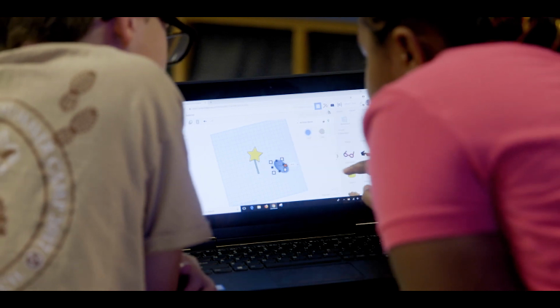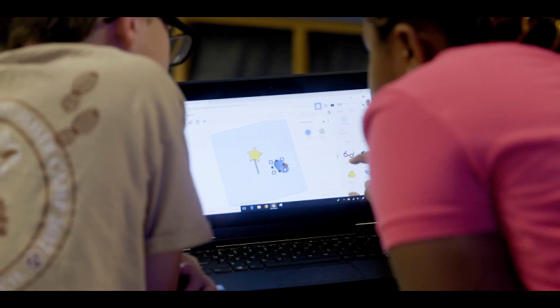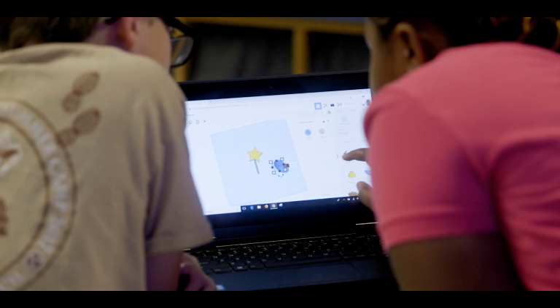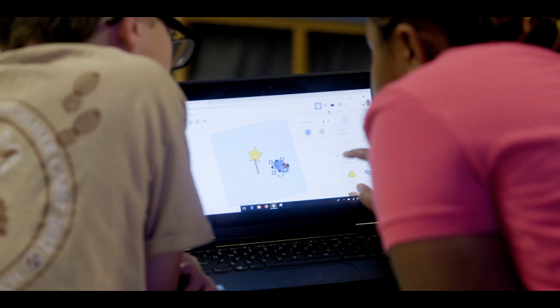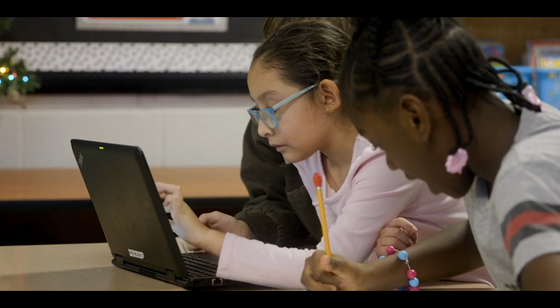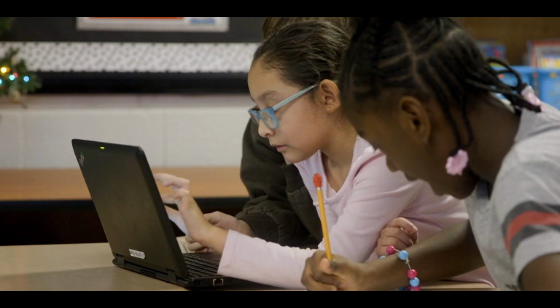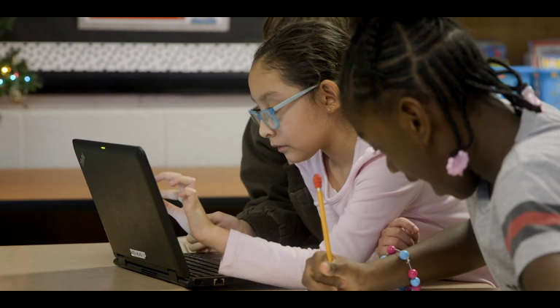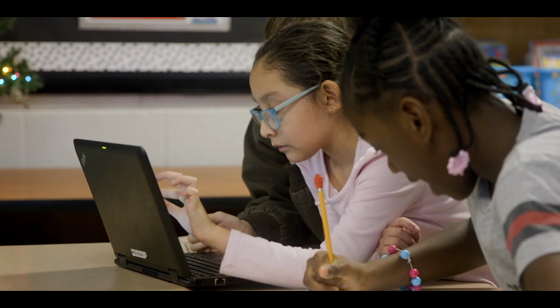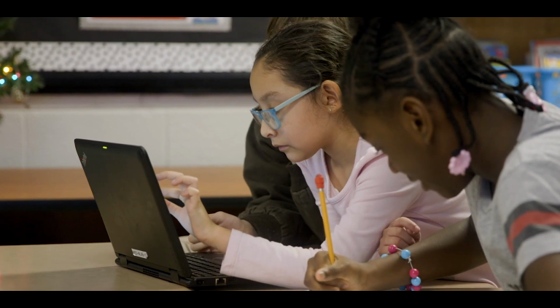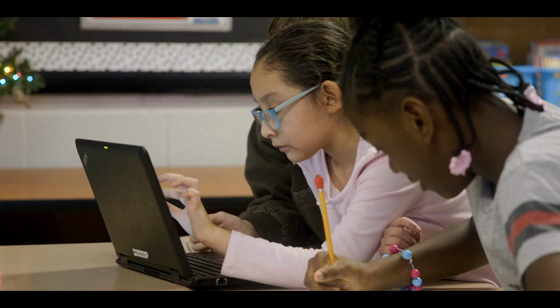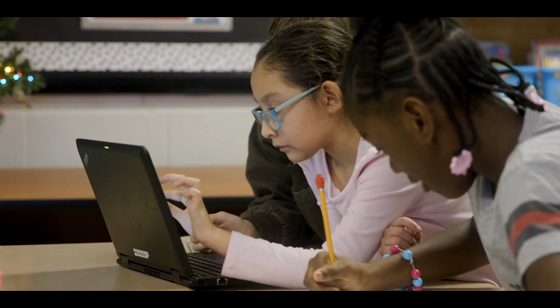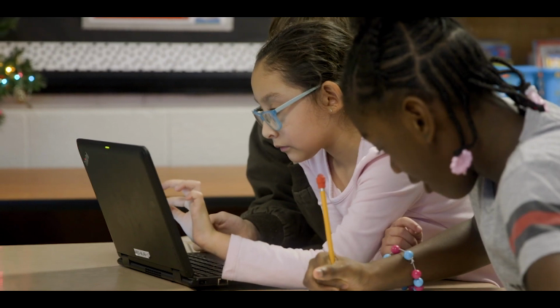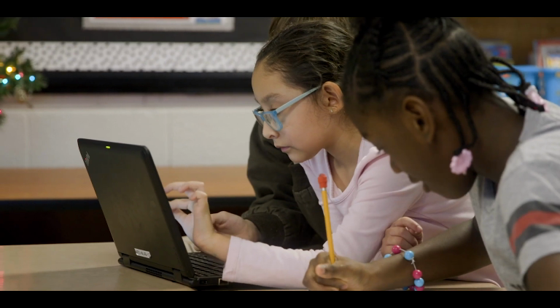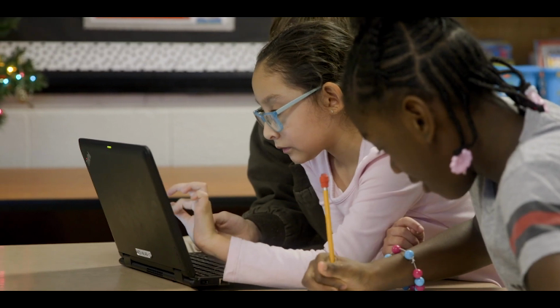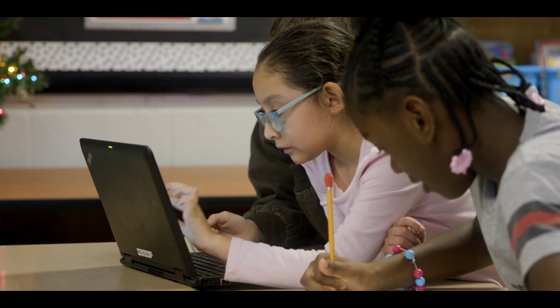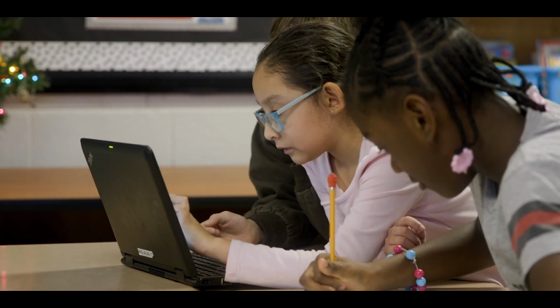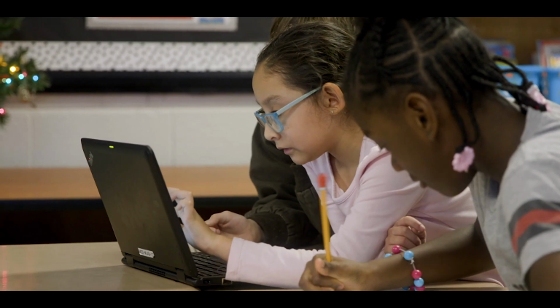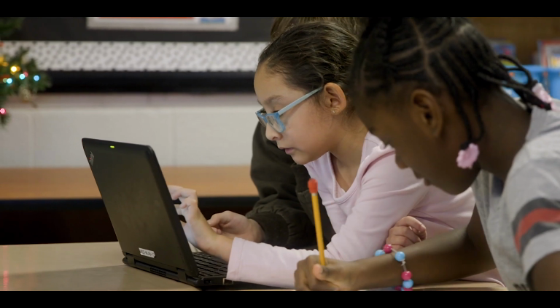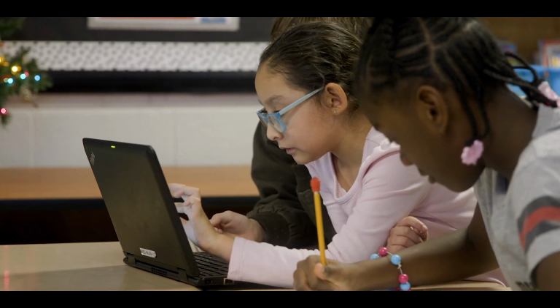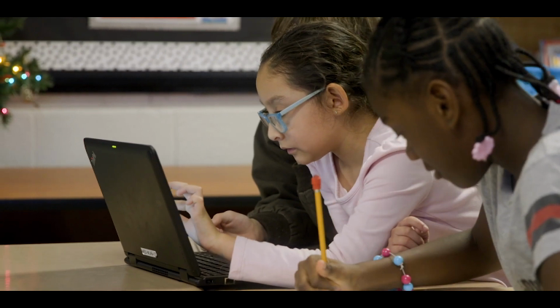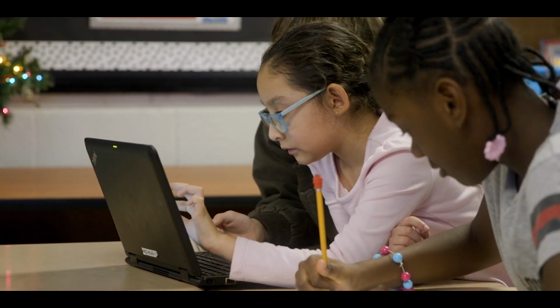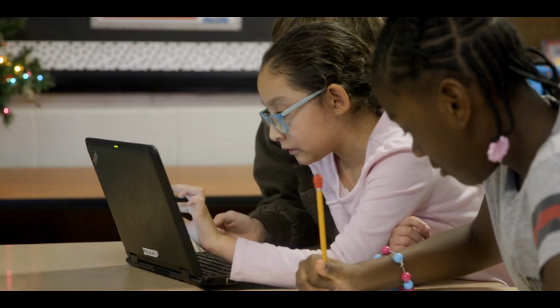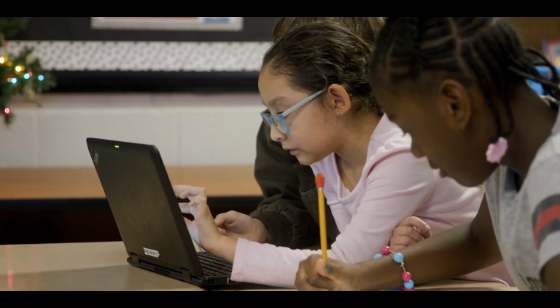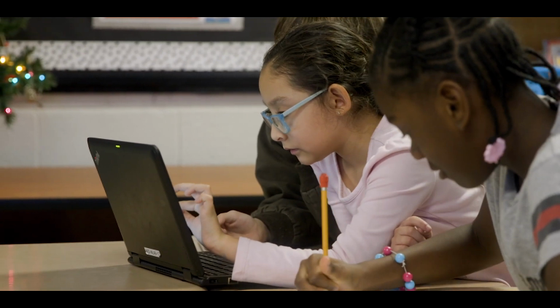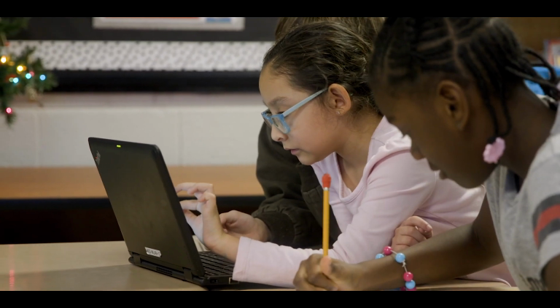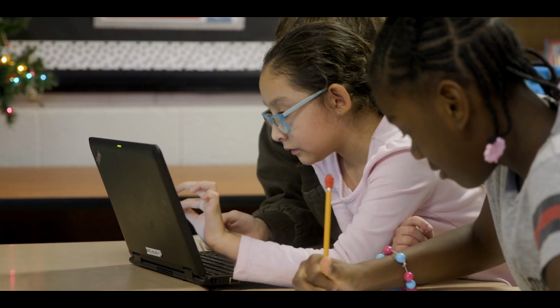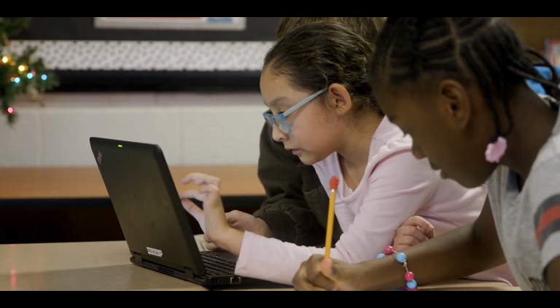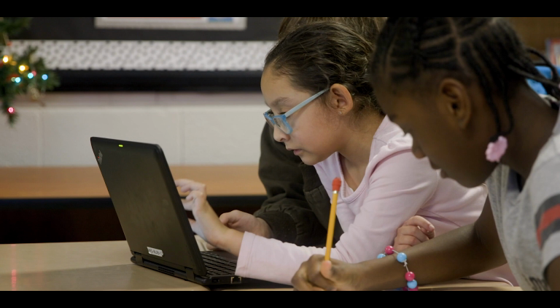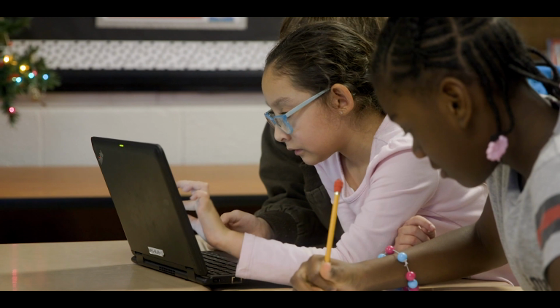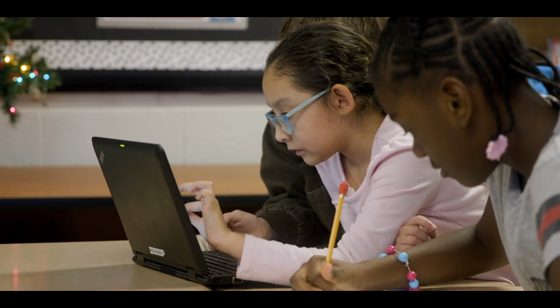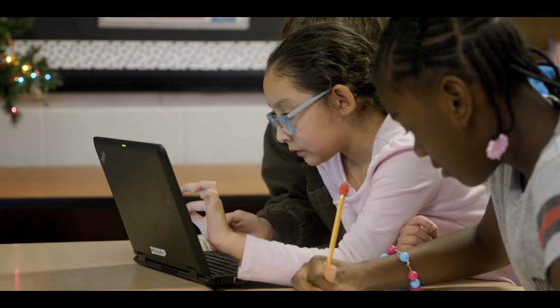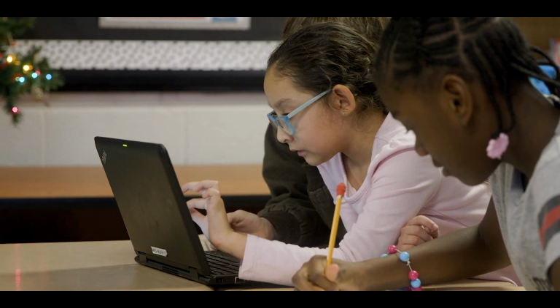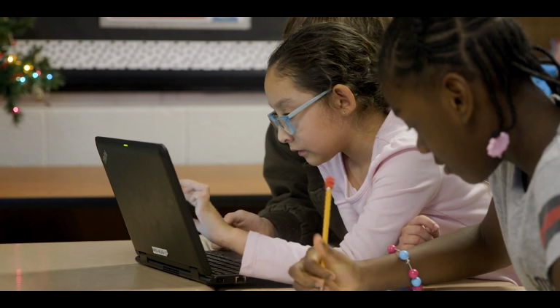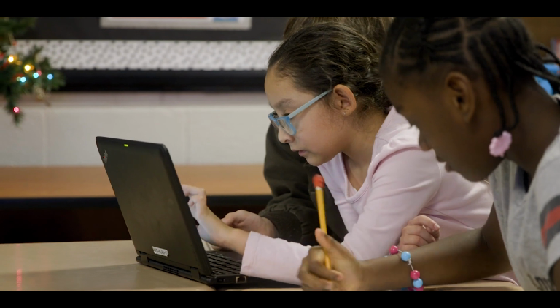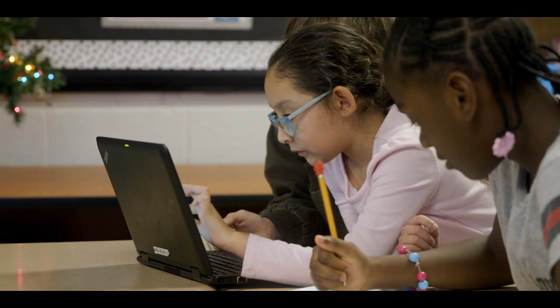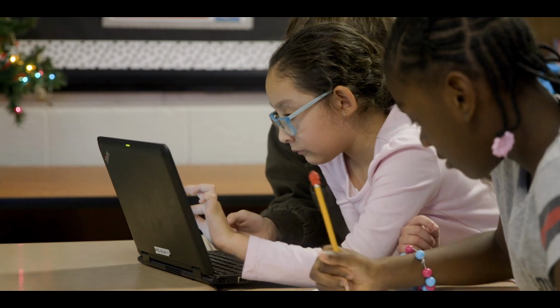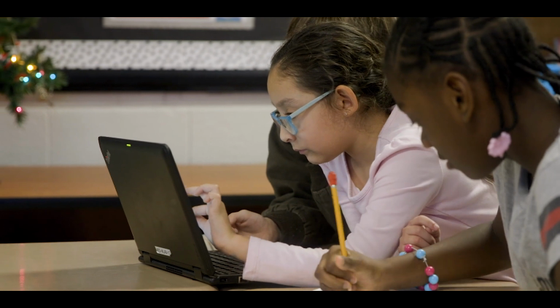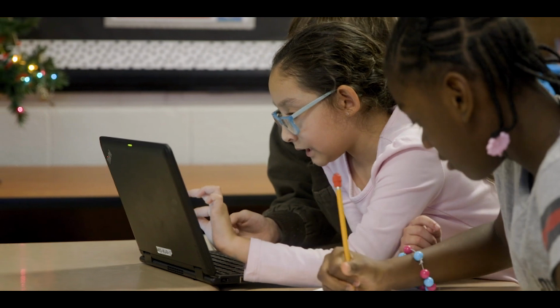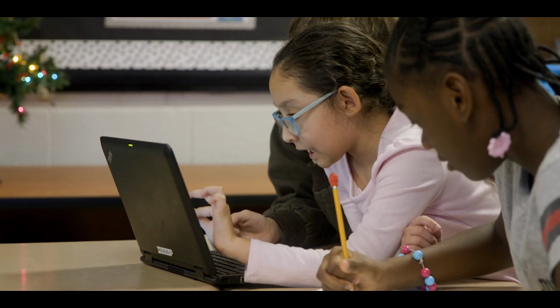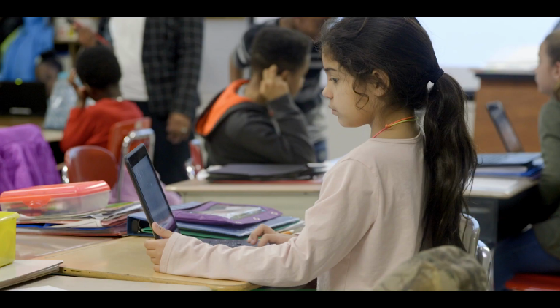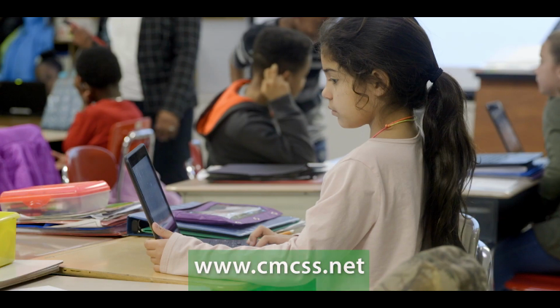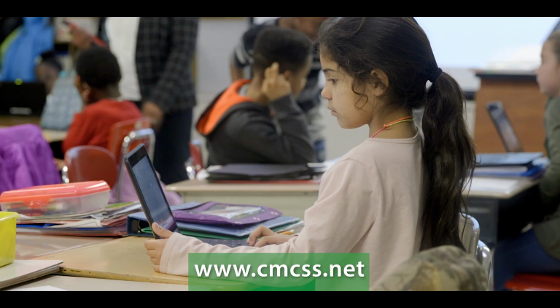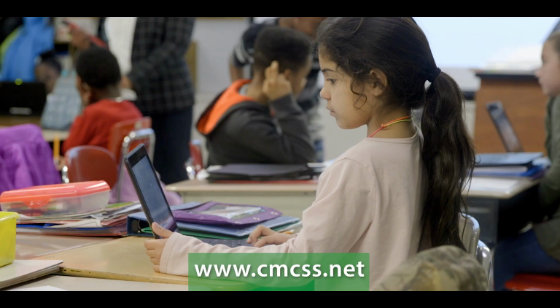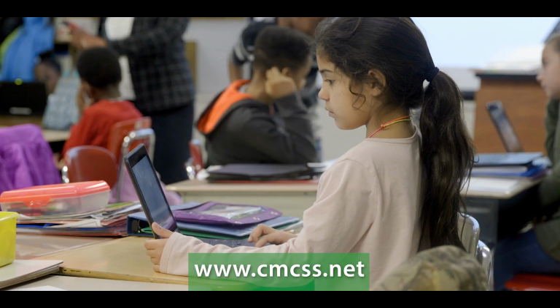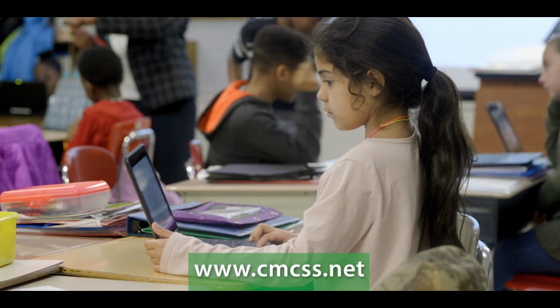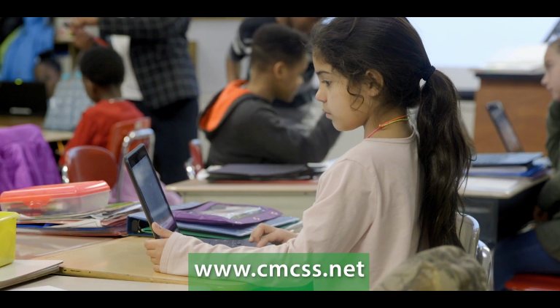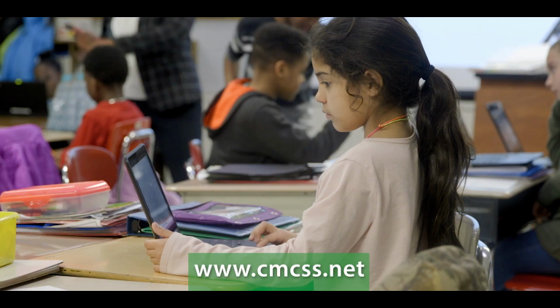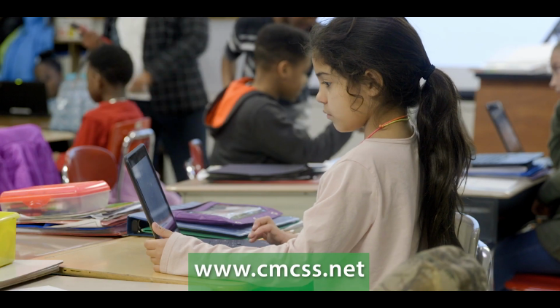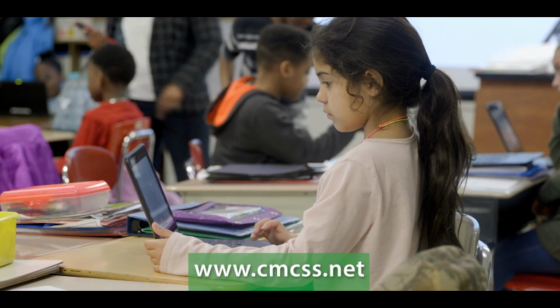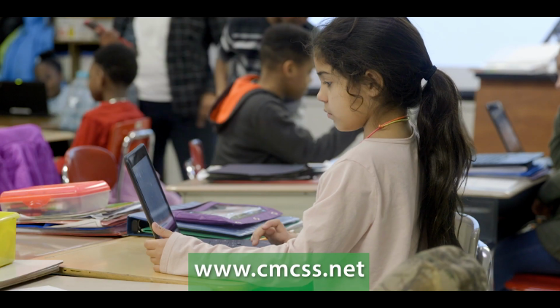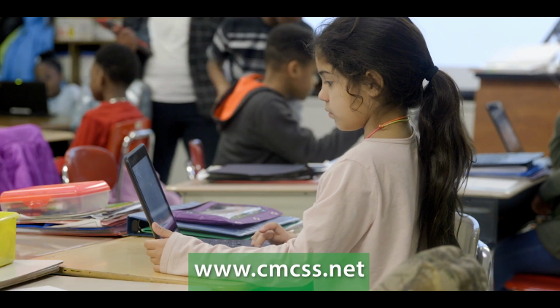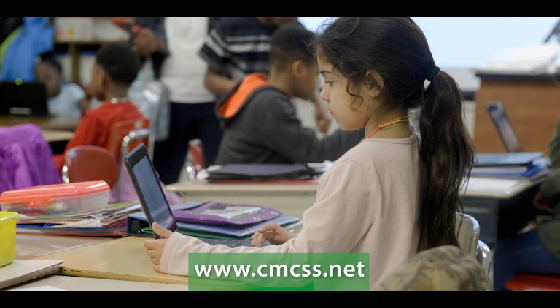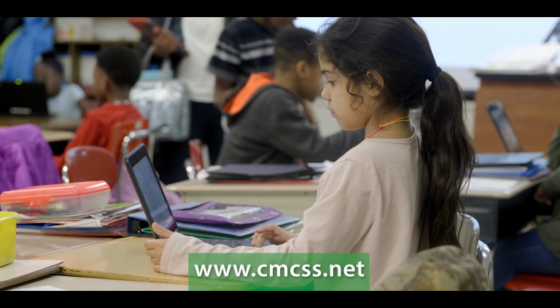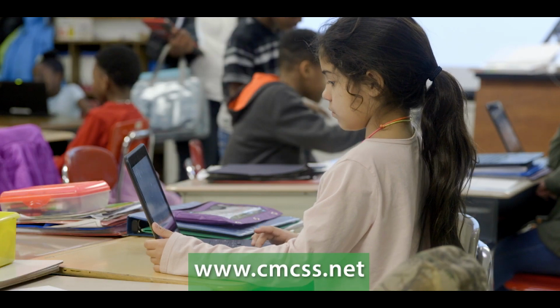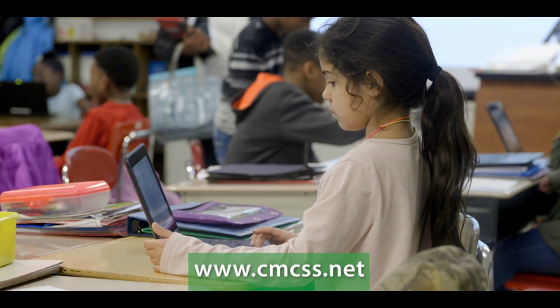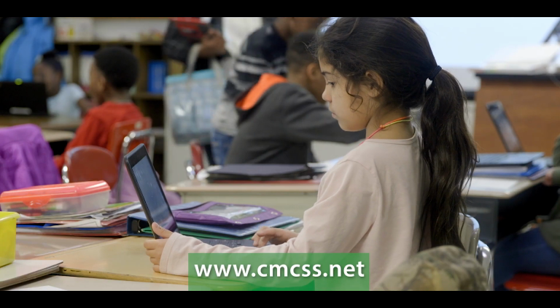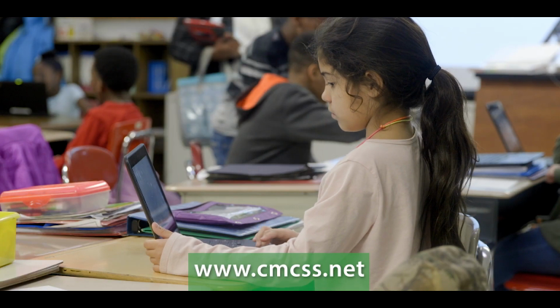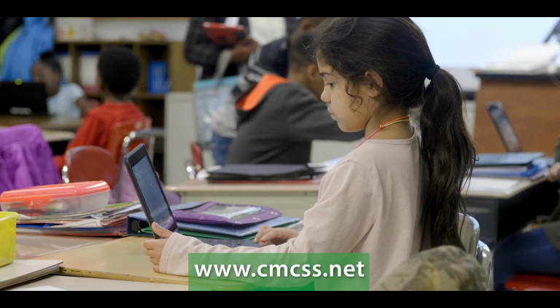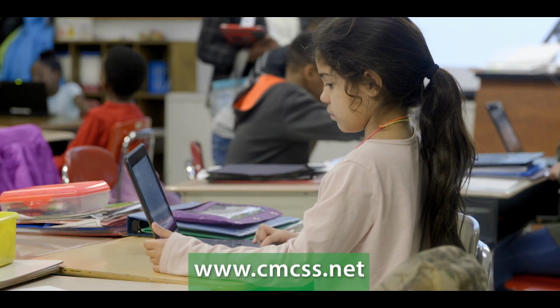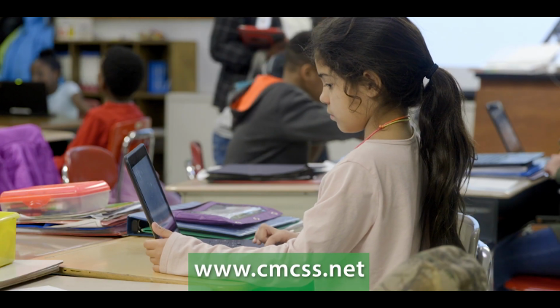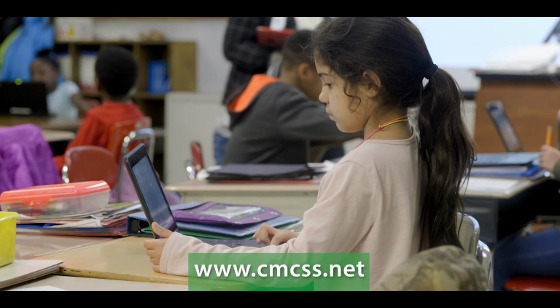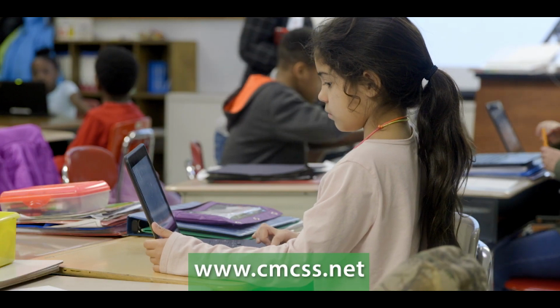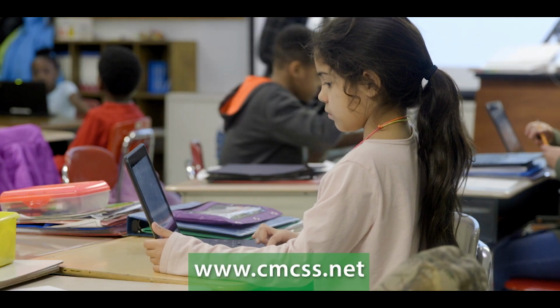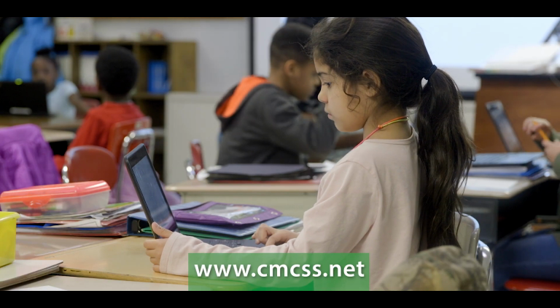Each year, Moore Magnet offers a limited number of spaces for students to apply. For more information, visit cmcss.net.